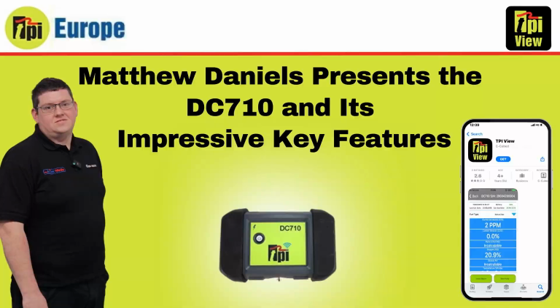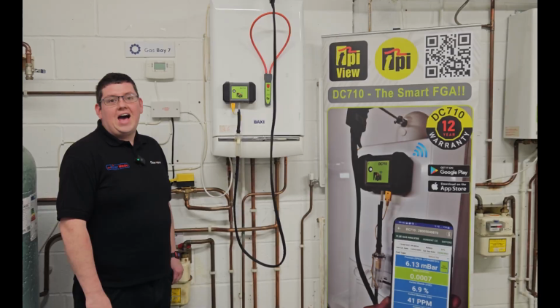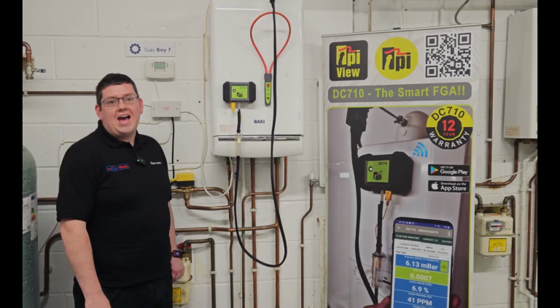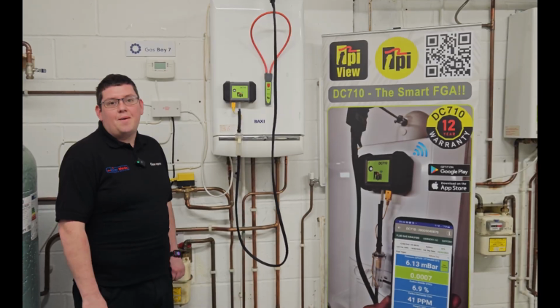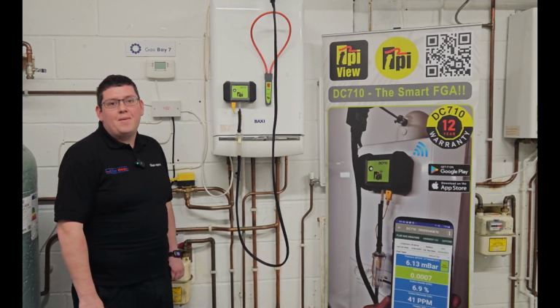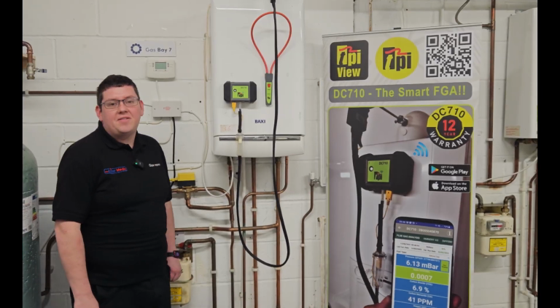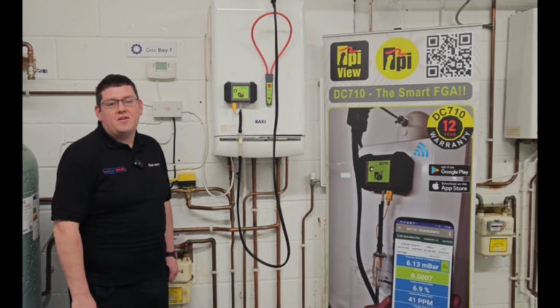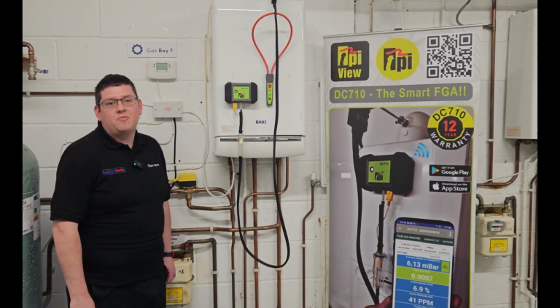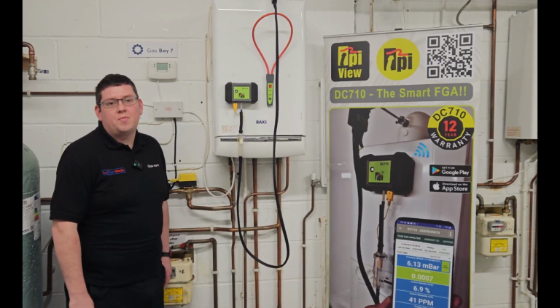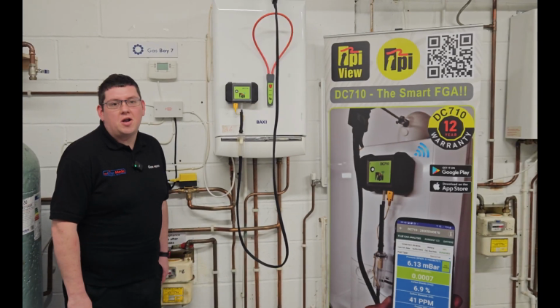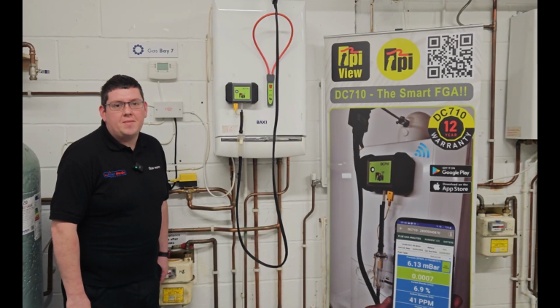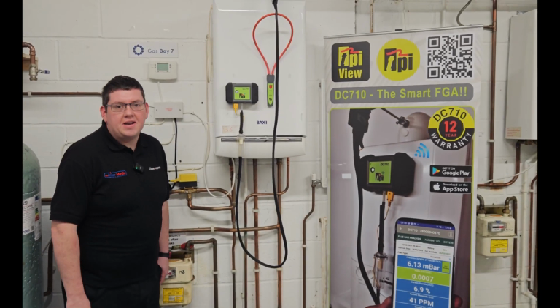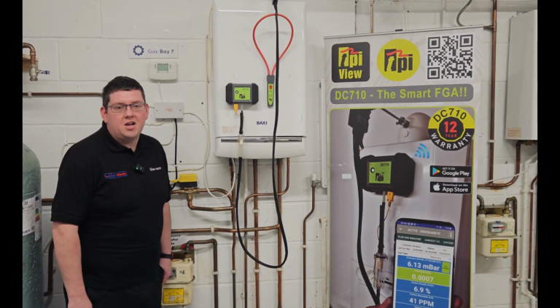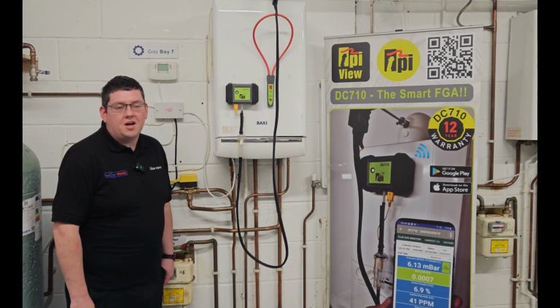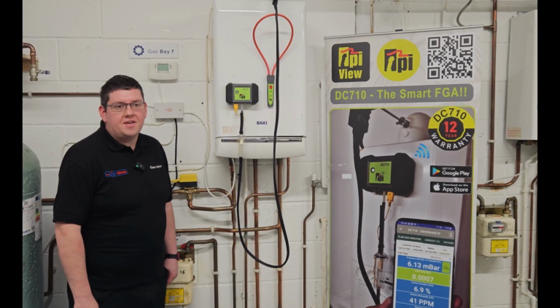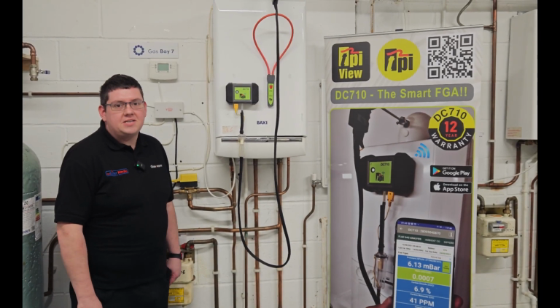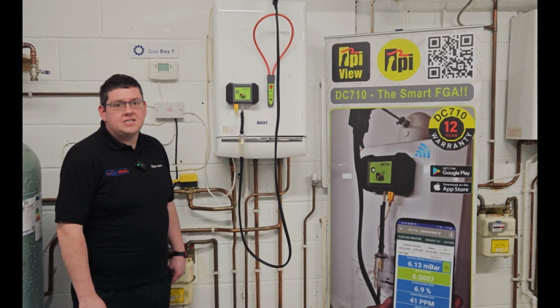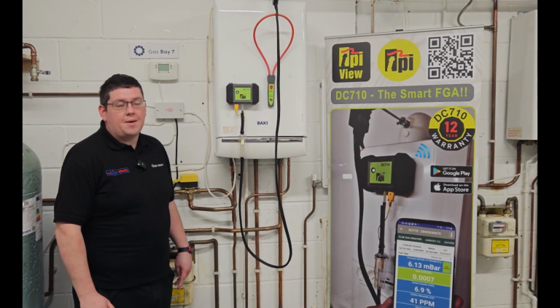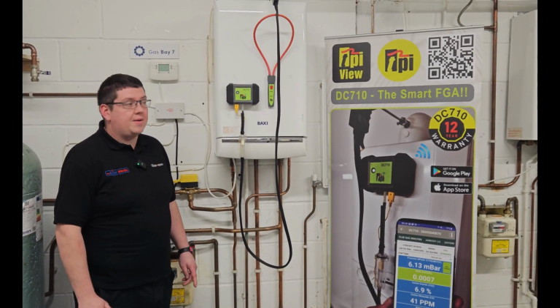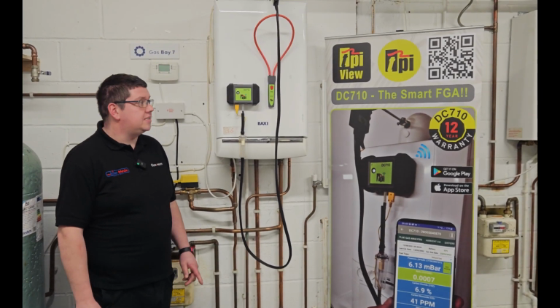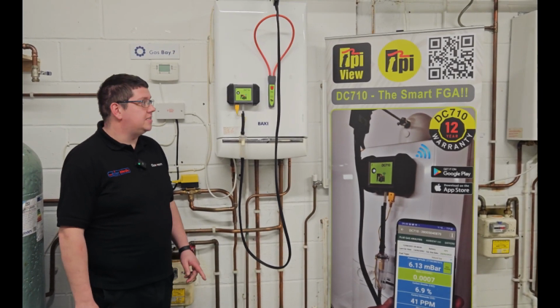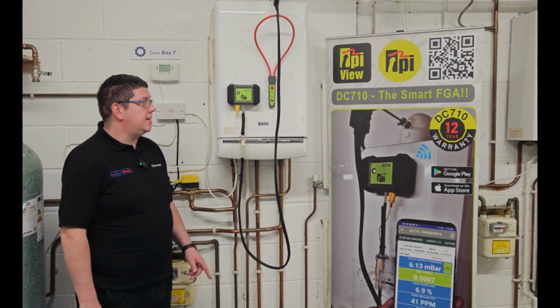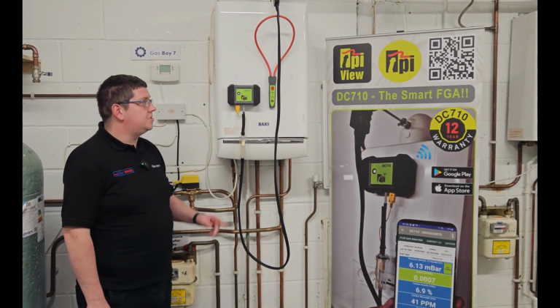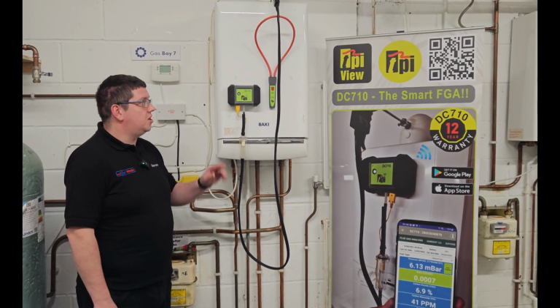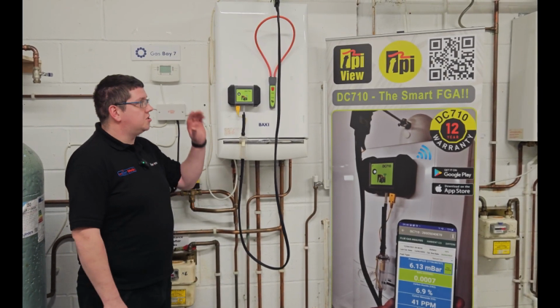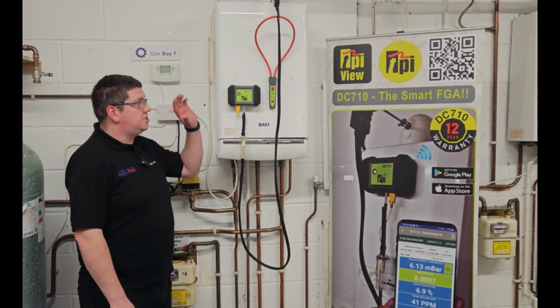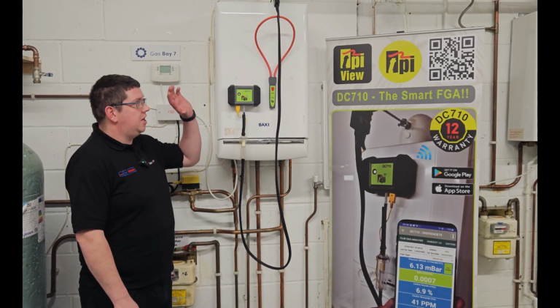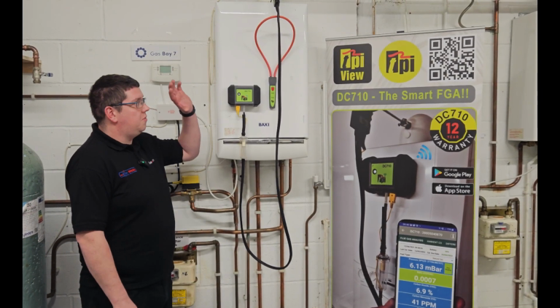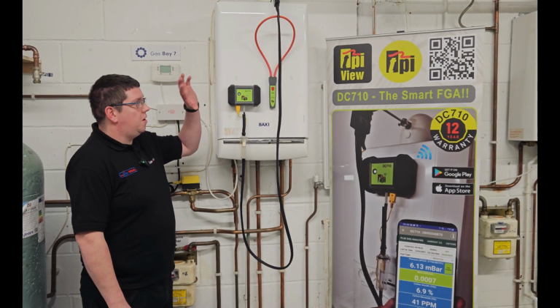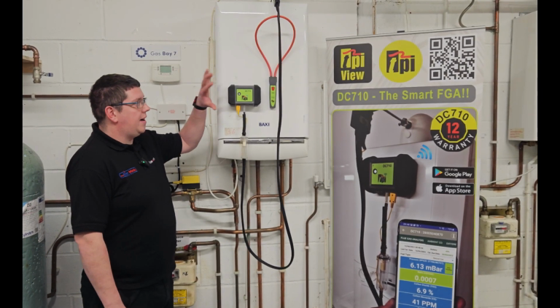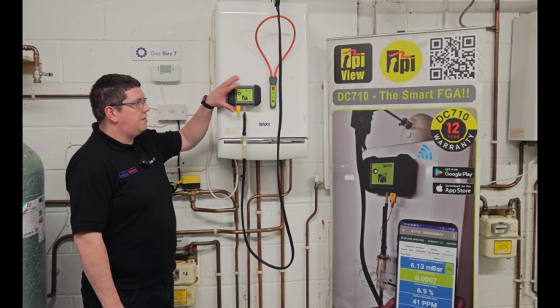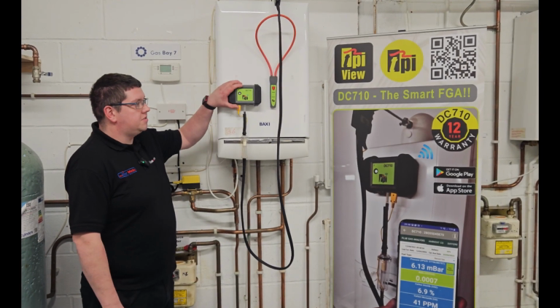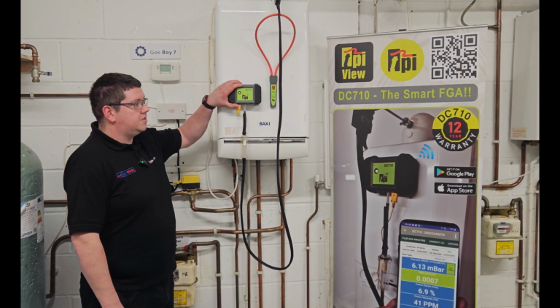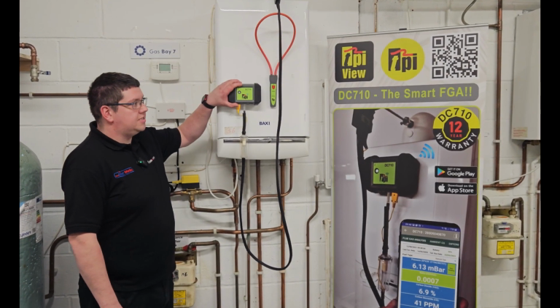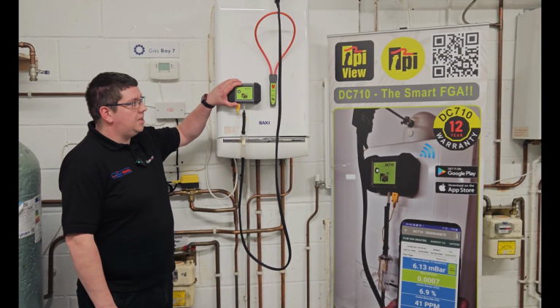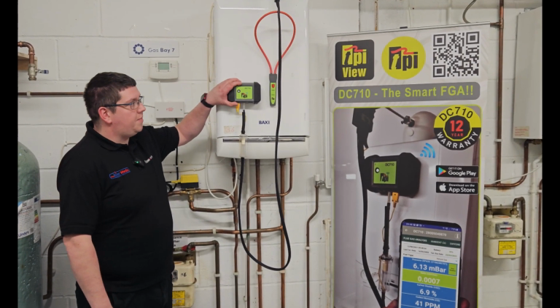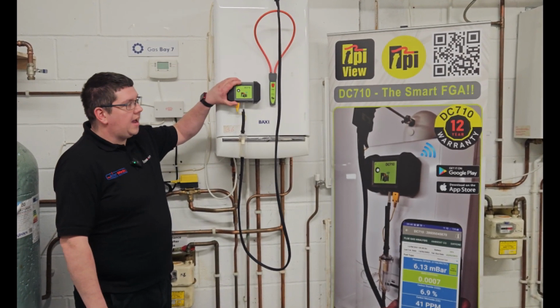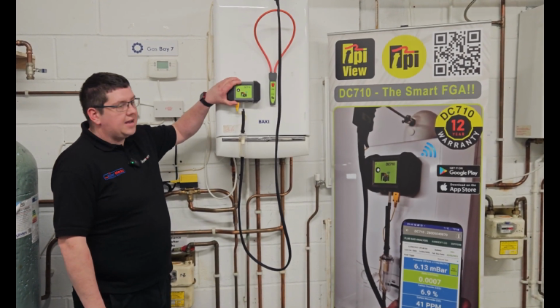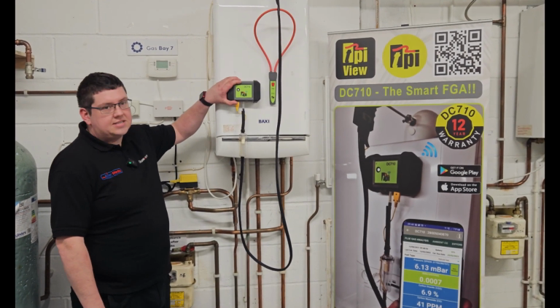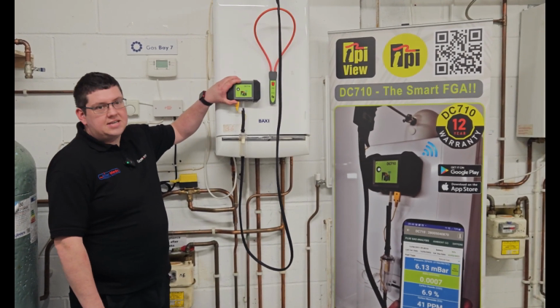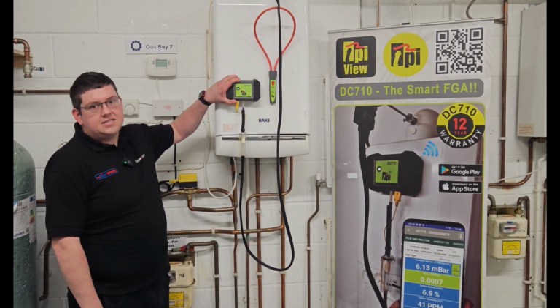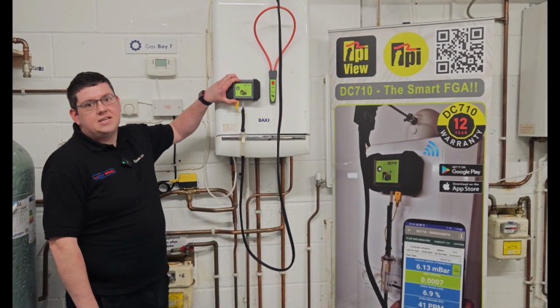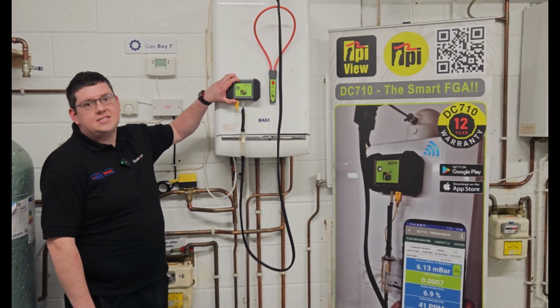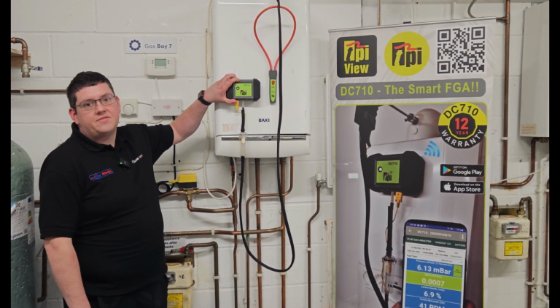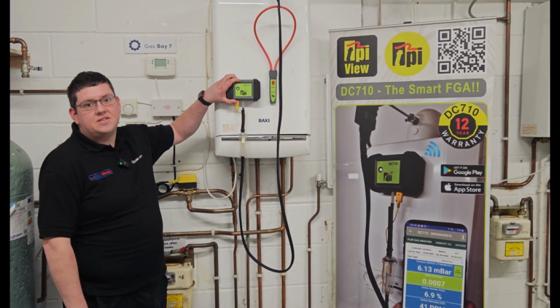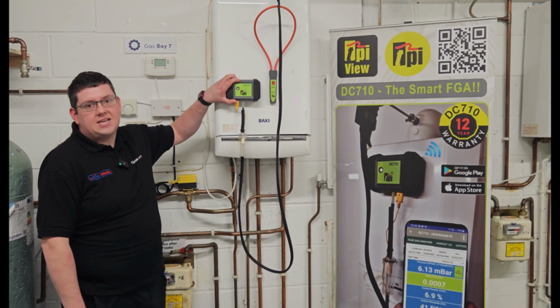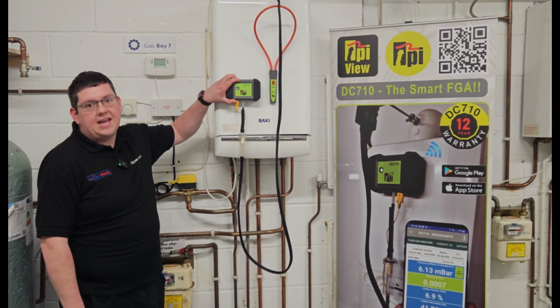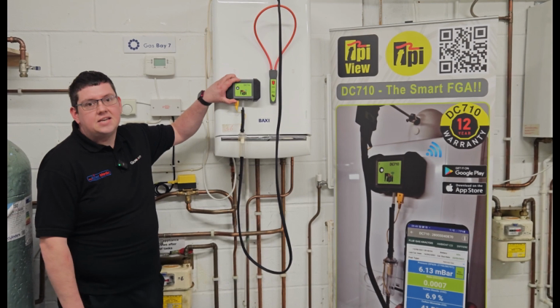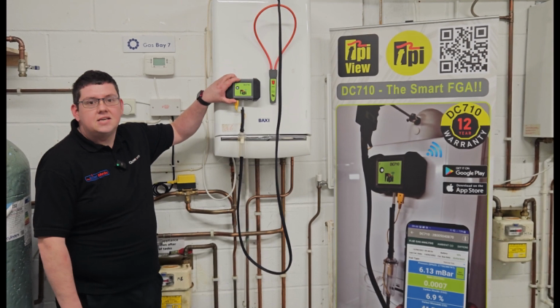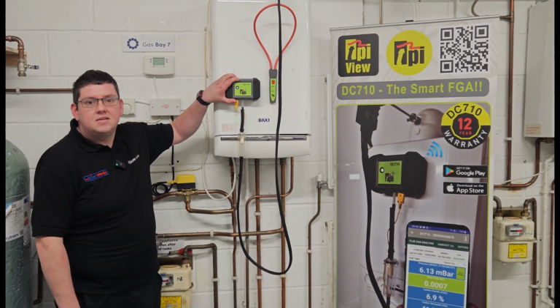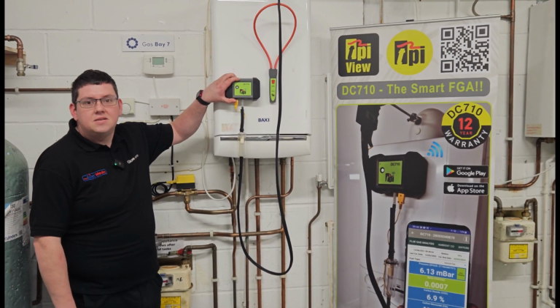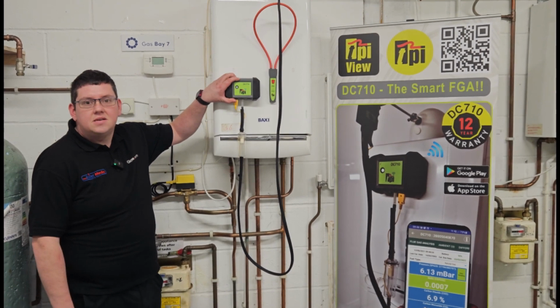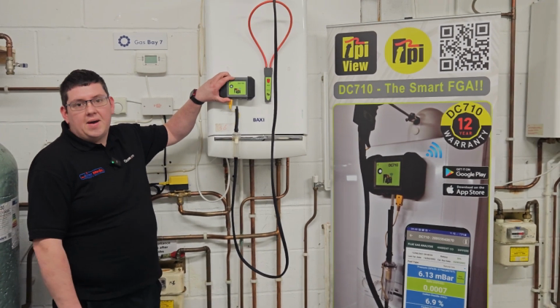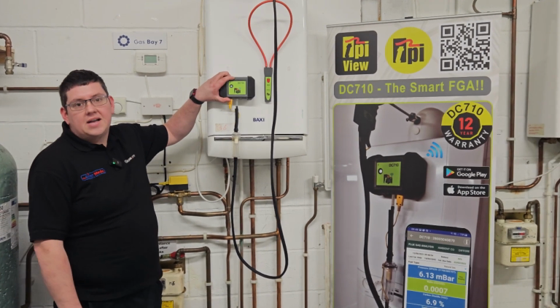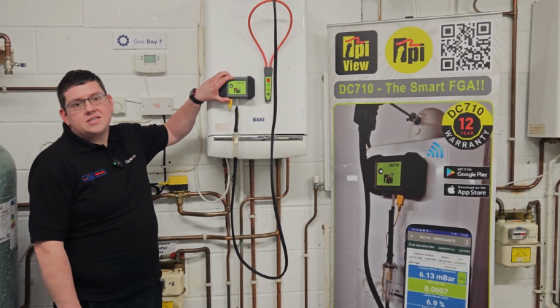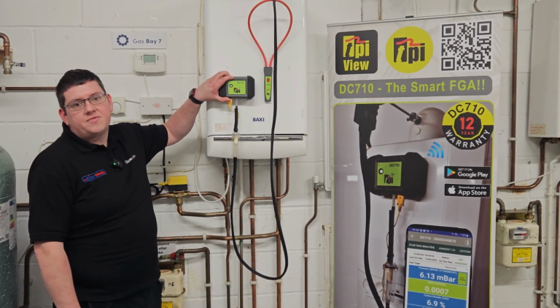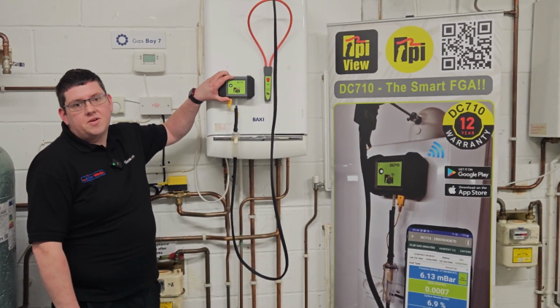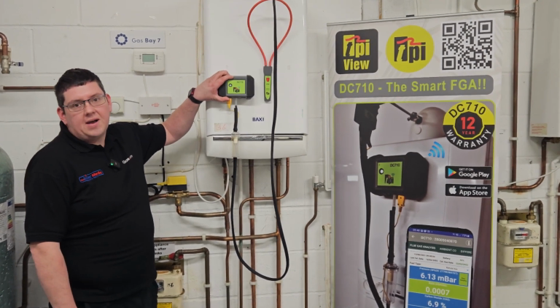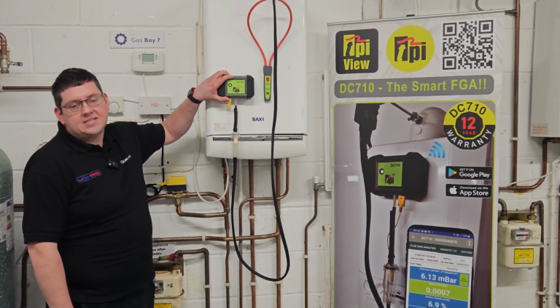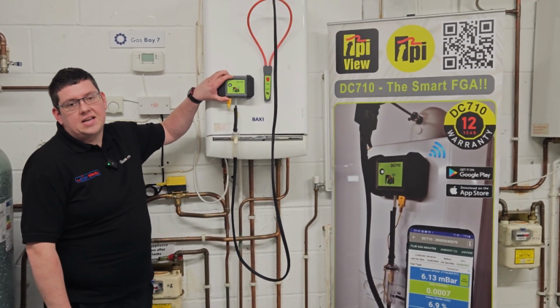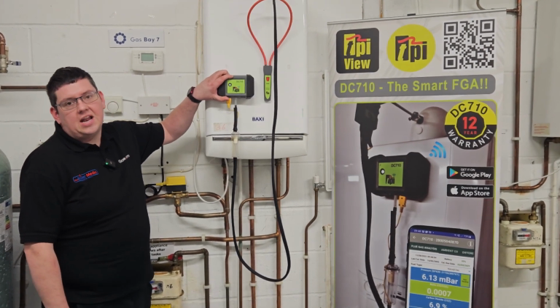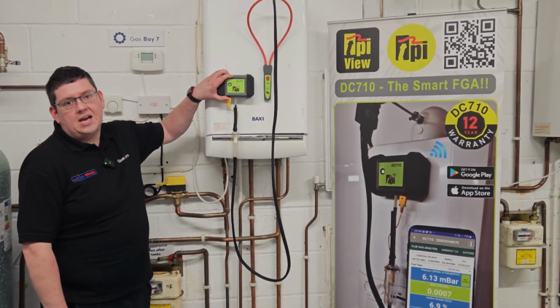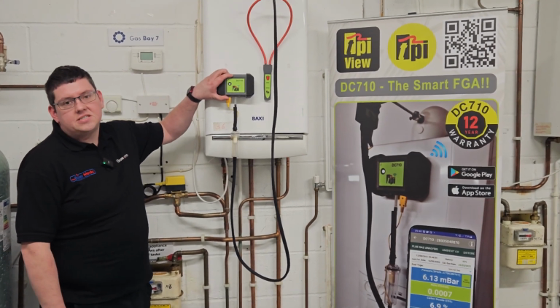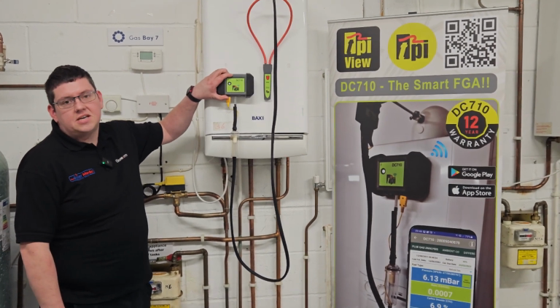Hi, I'm Matthew from the Boy Nomenic Northeast, and I'm here today to talk to you about the TPI DC710 smart flue gas analyzer.